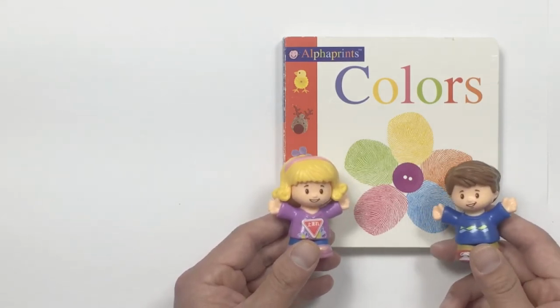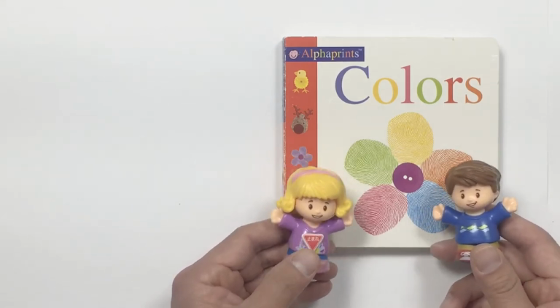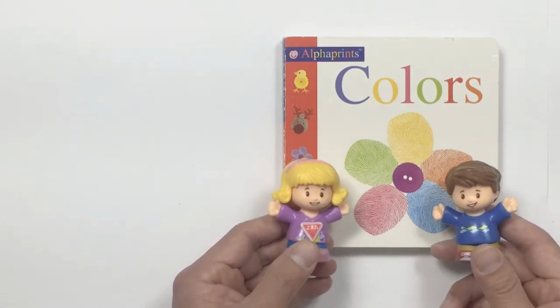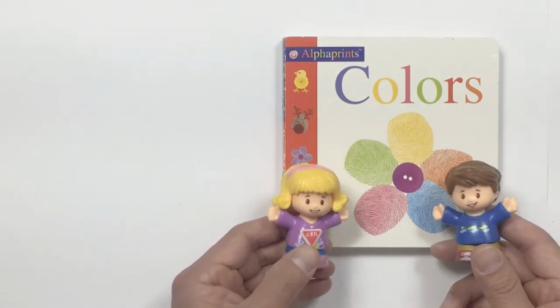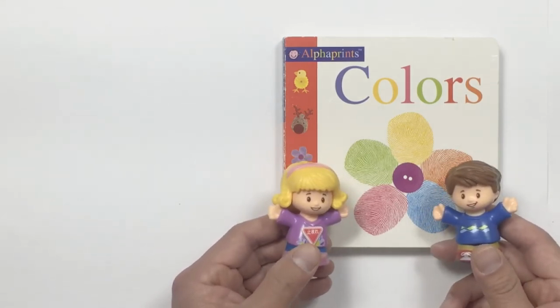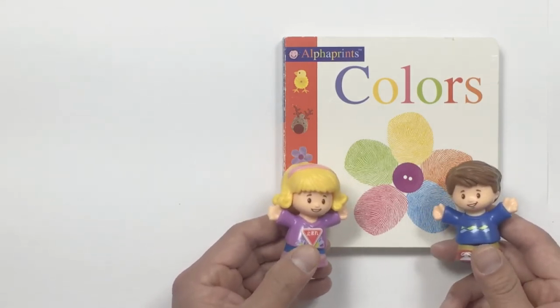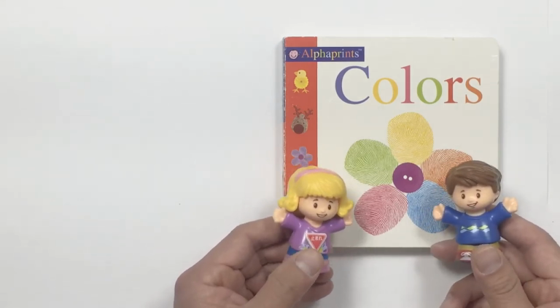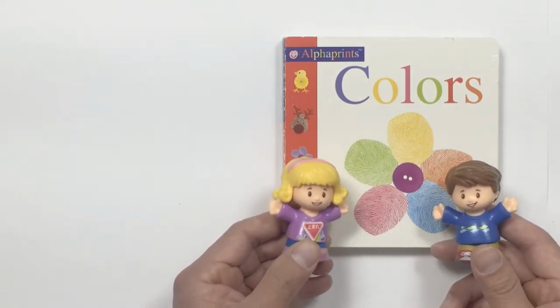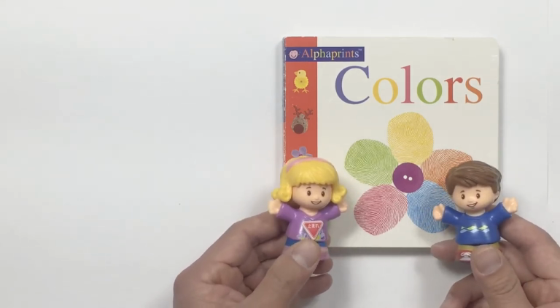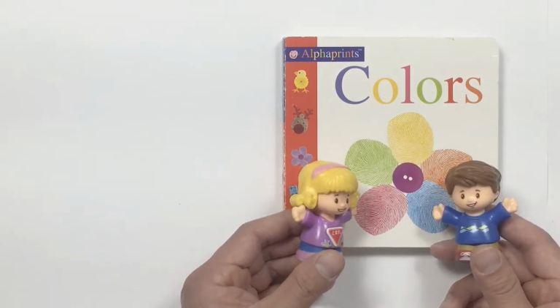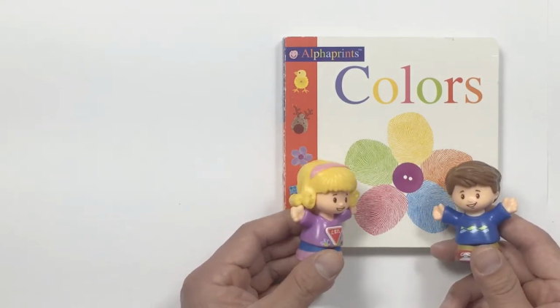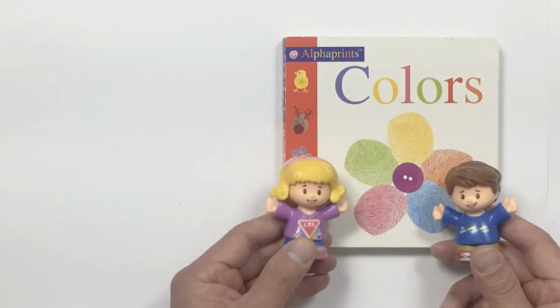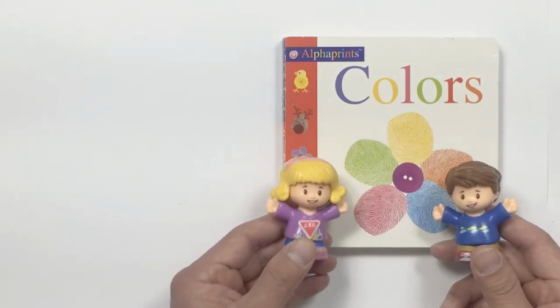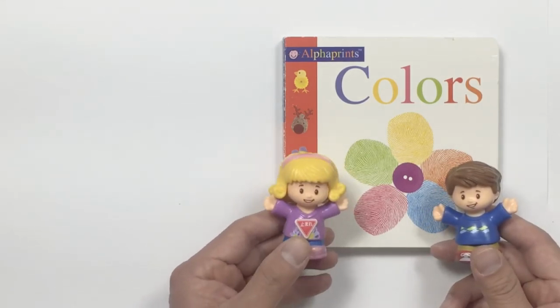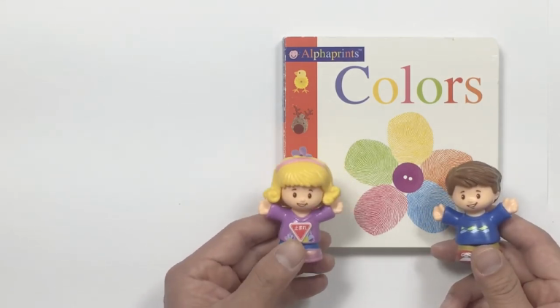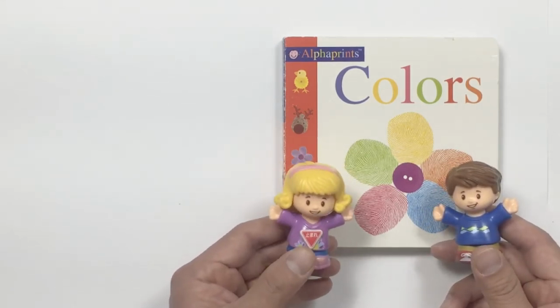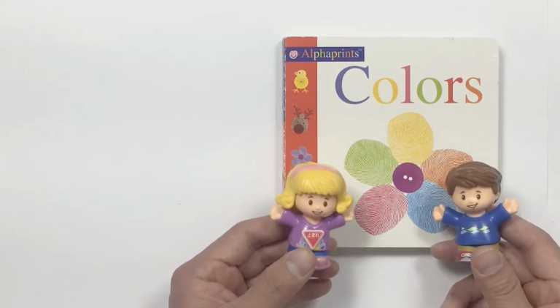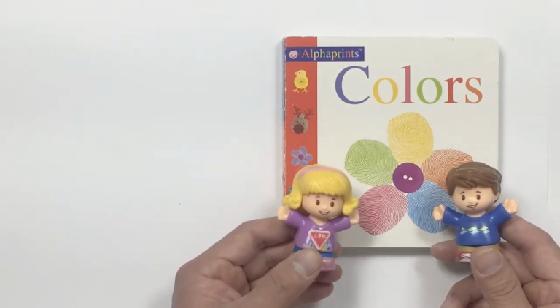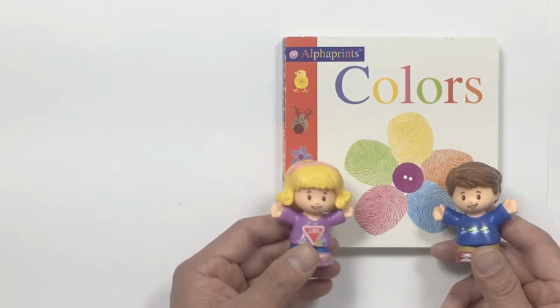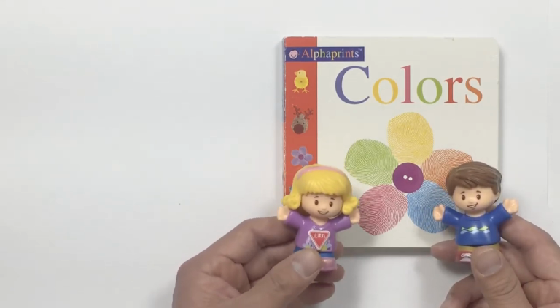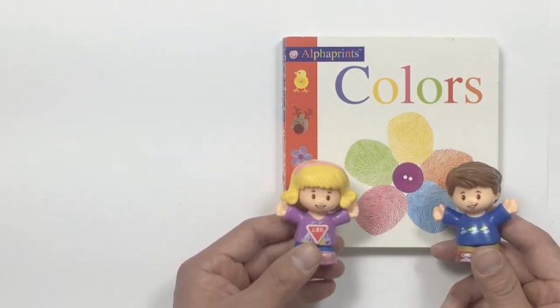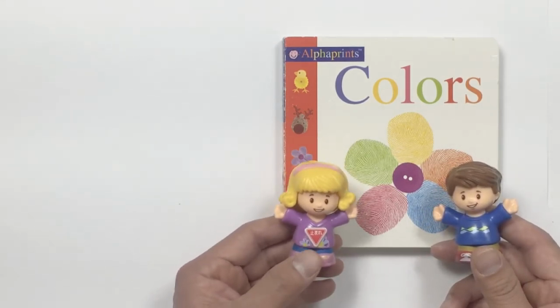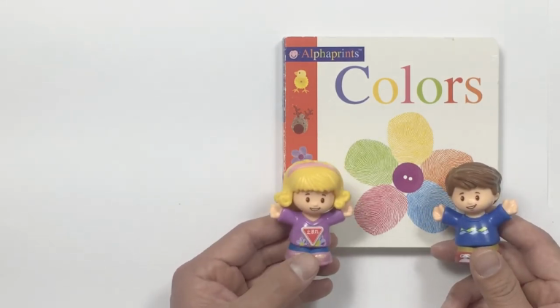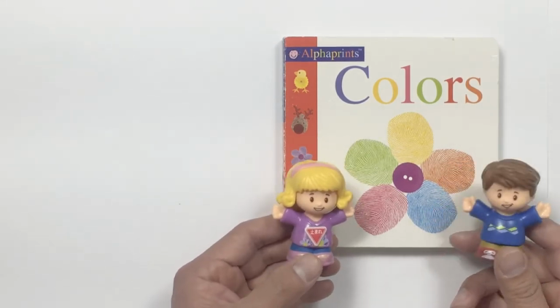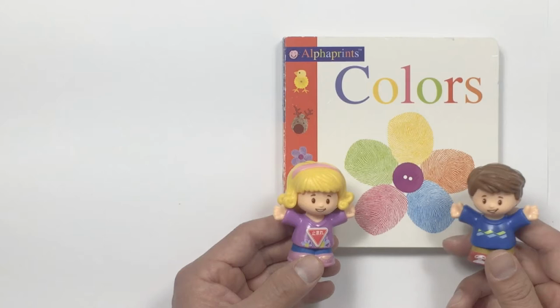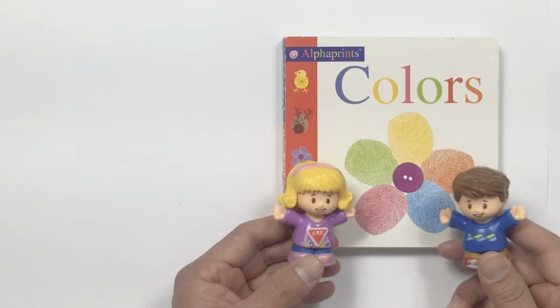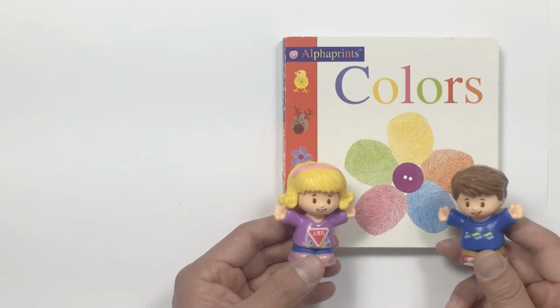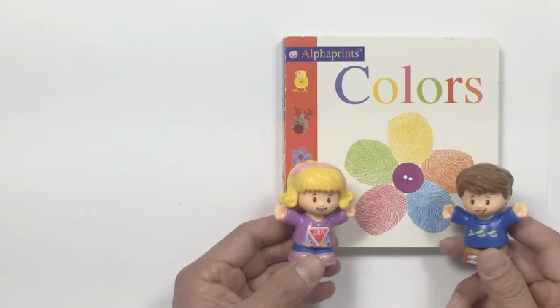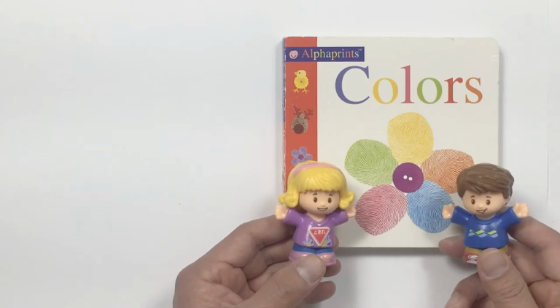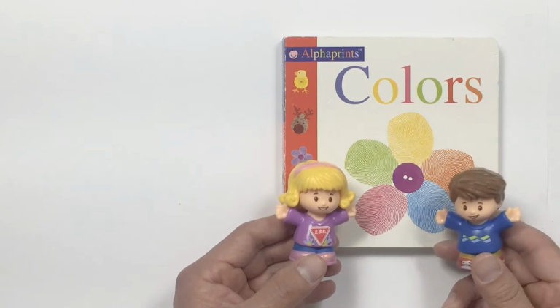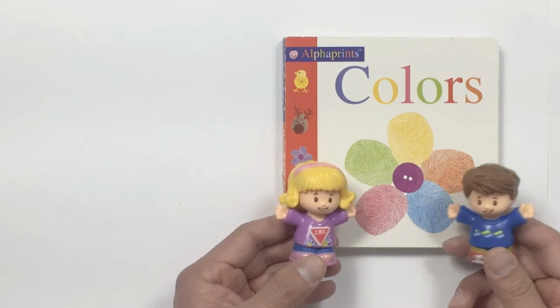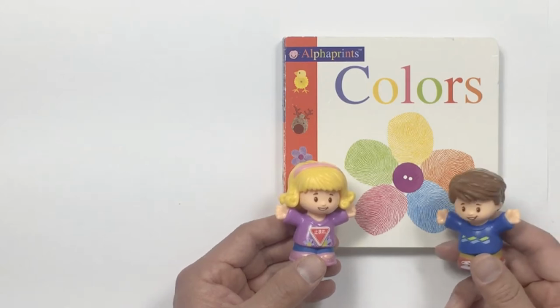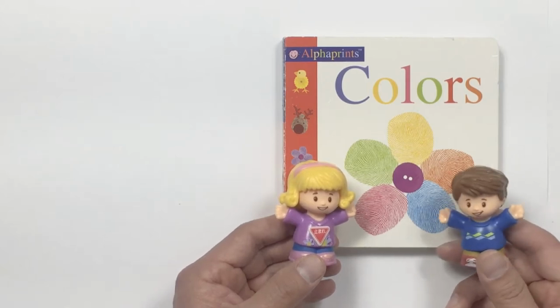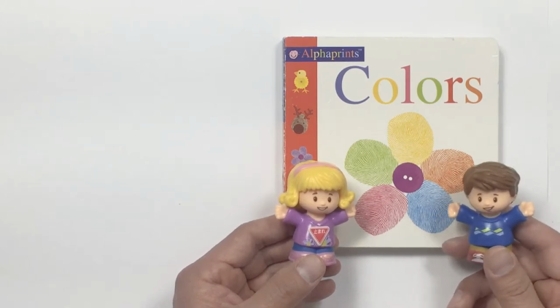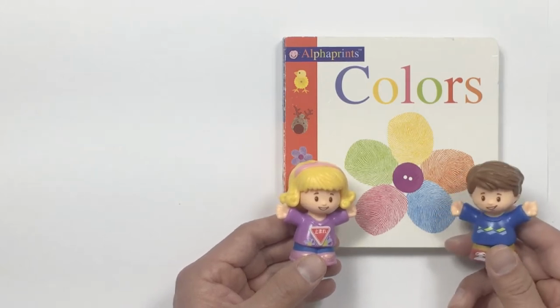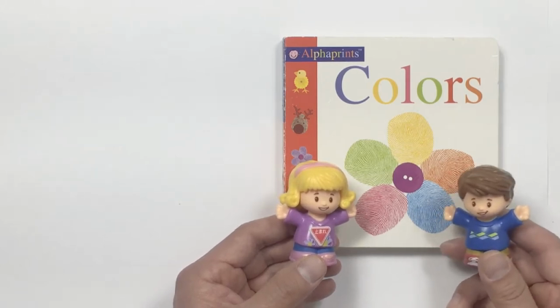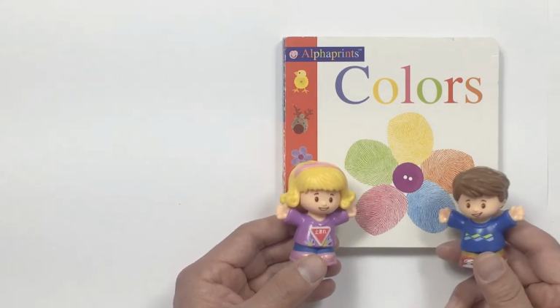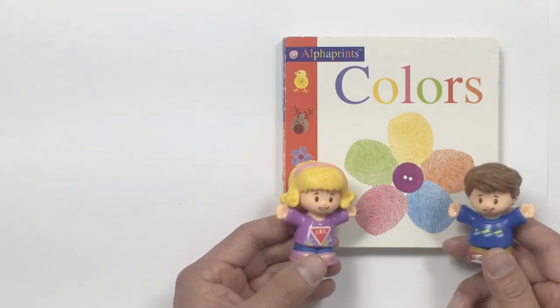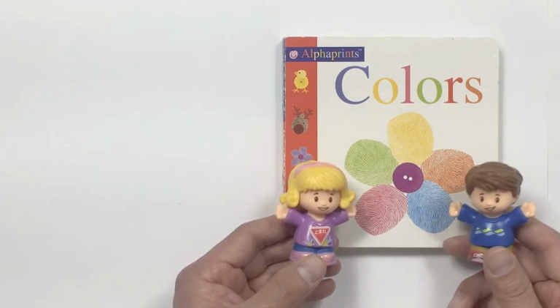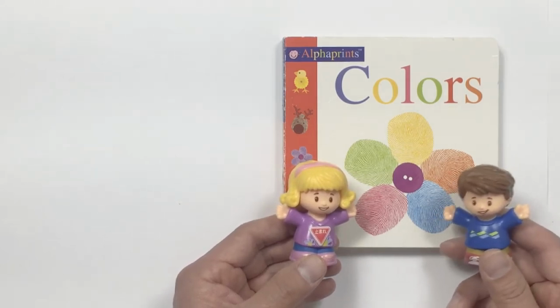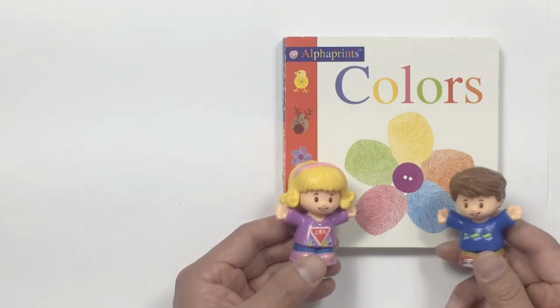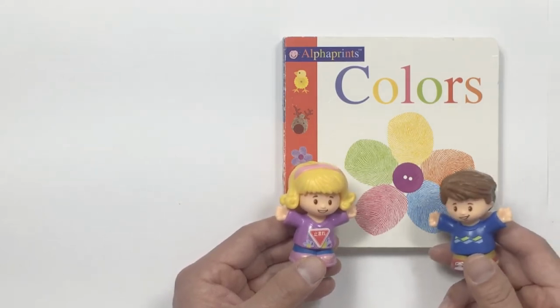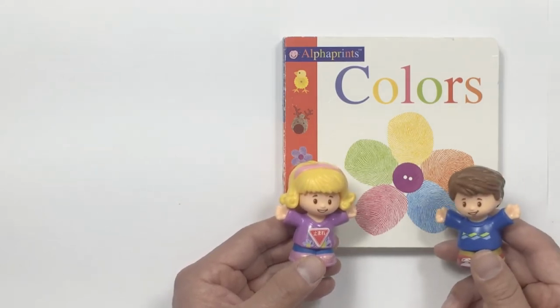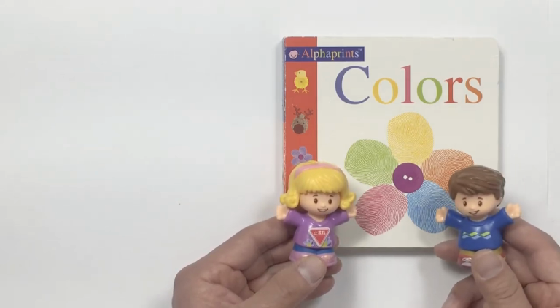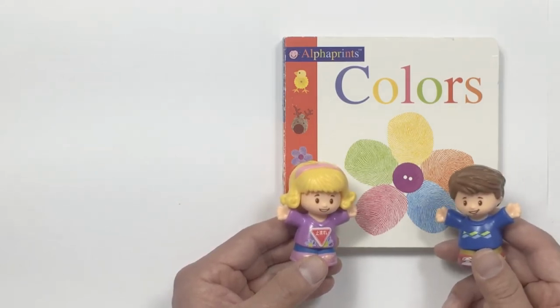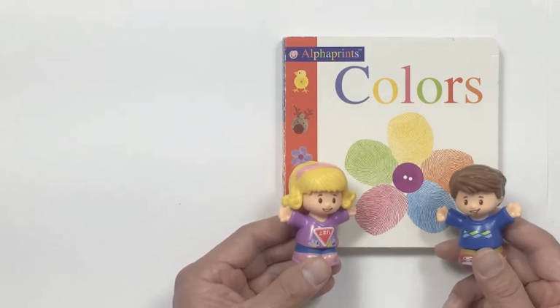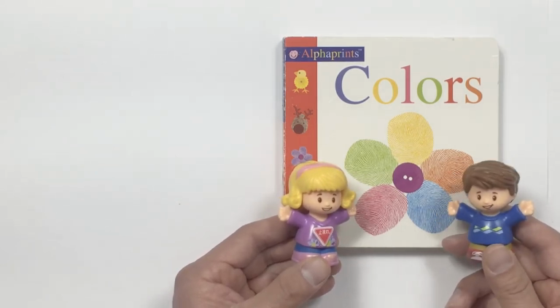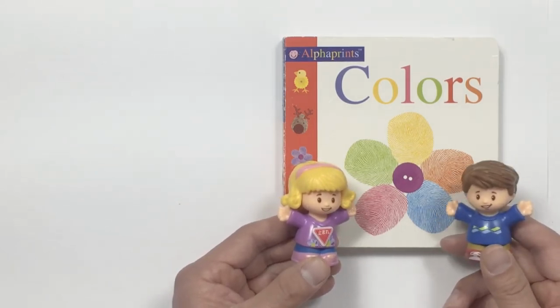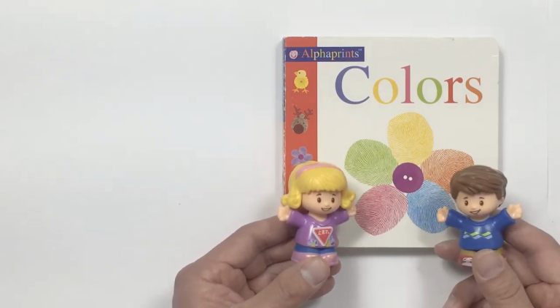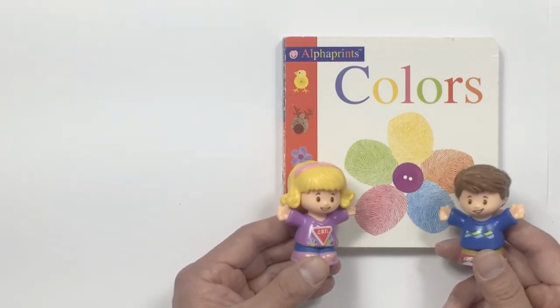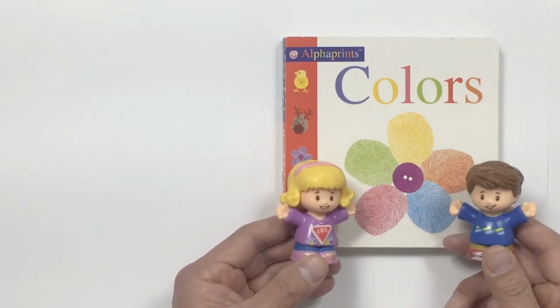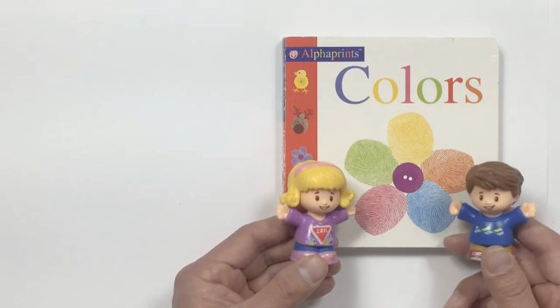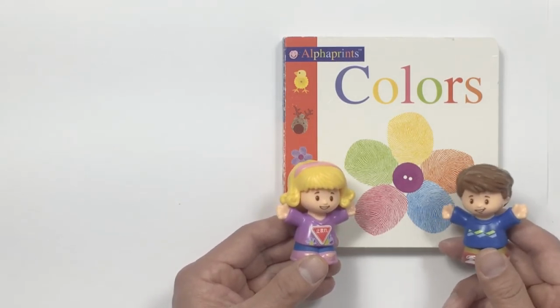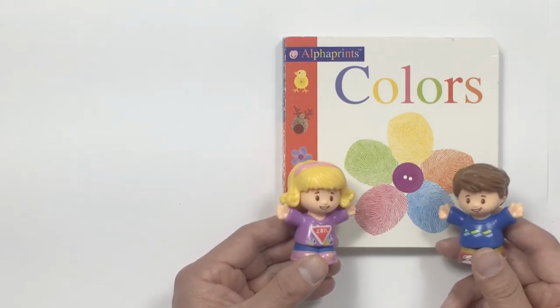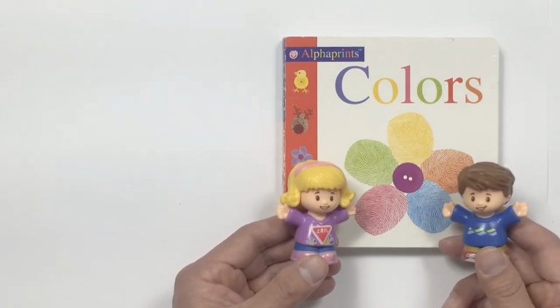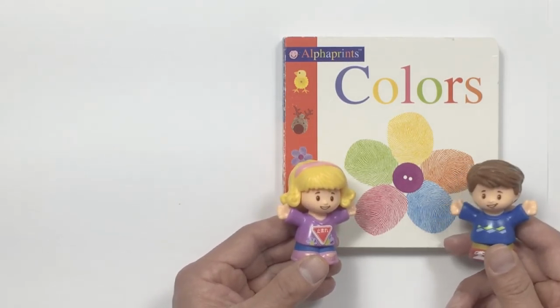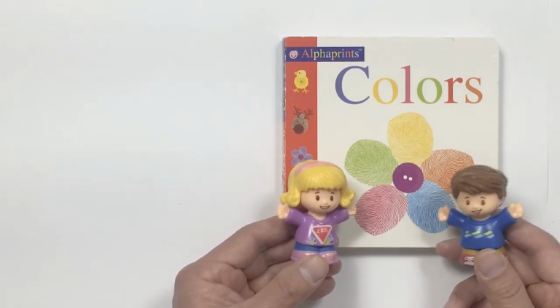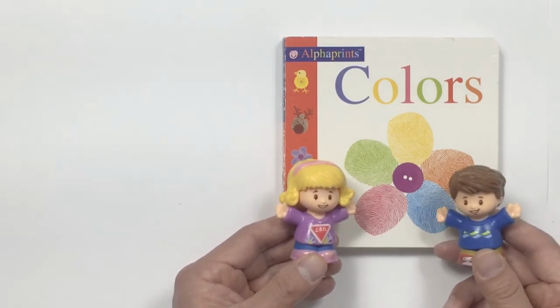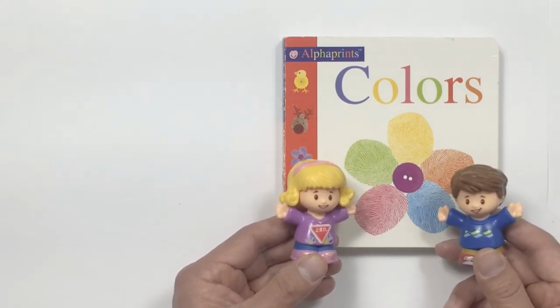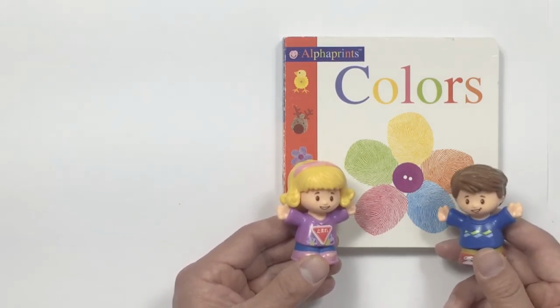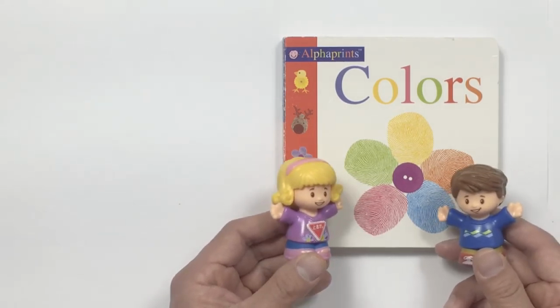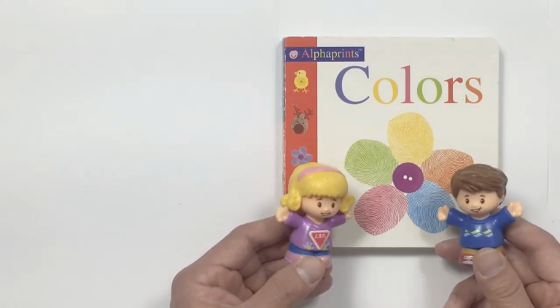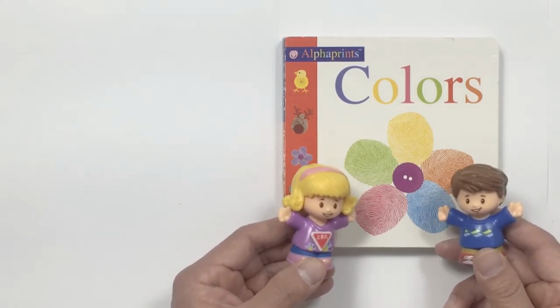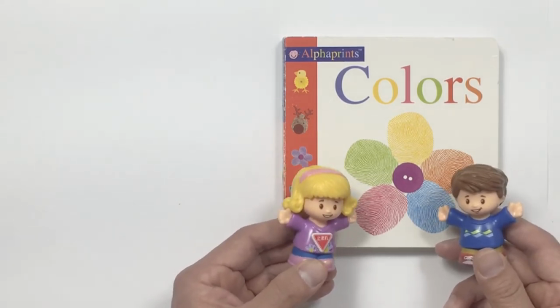I've got the book called Colors. Wonderful. I love colors. Let me help you turn the pages. Okay.